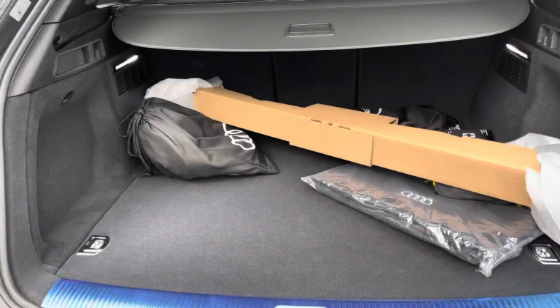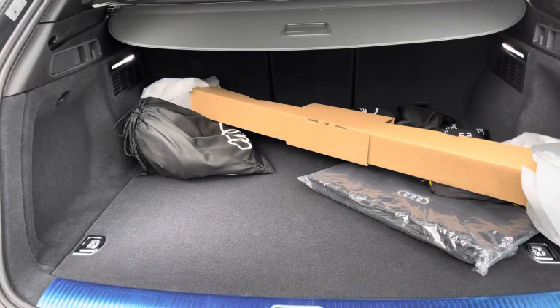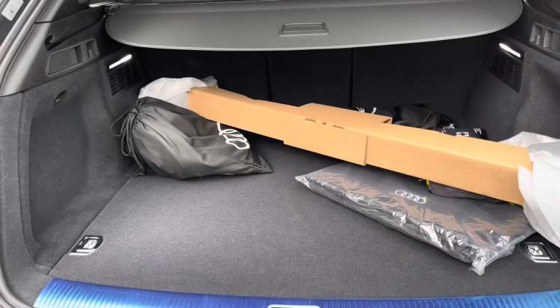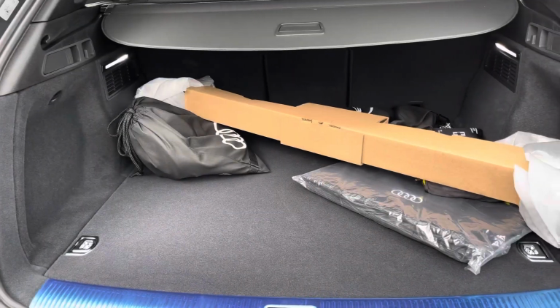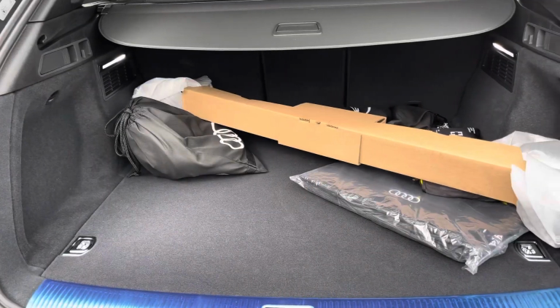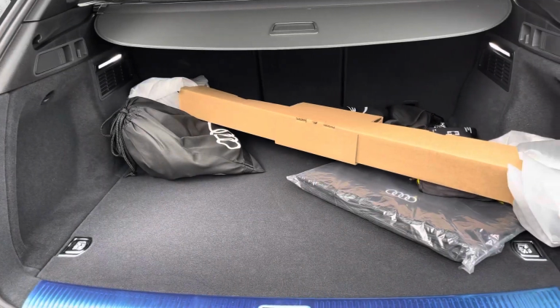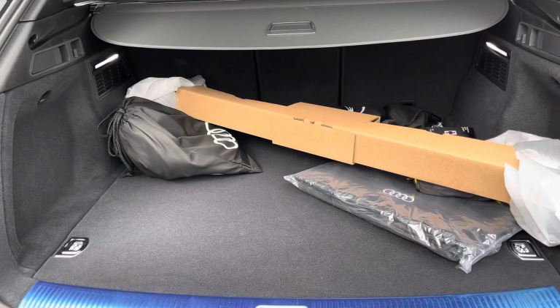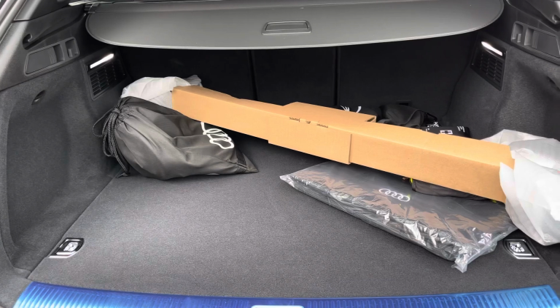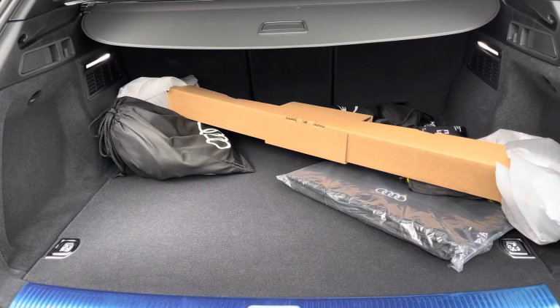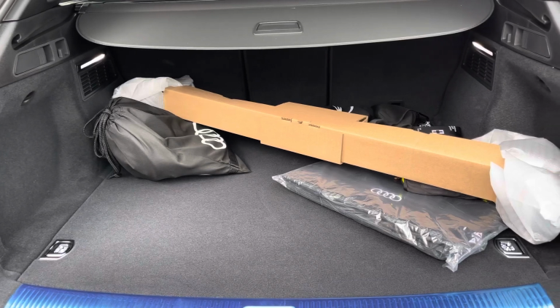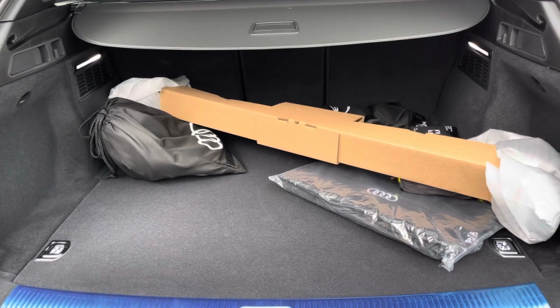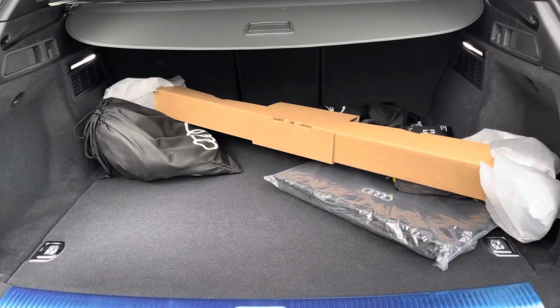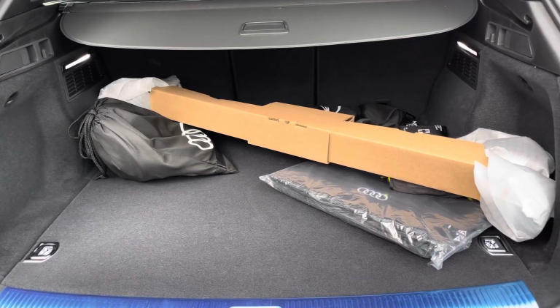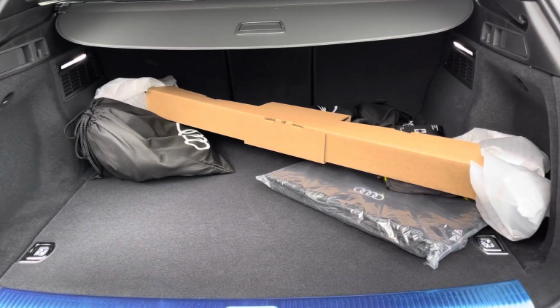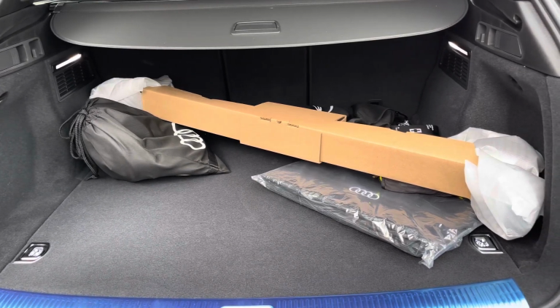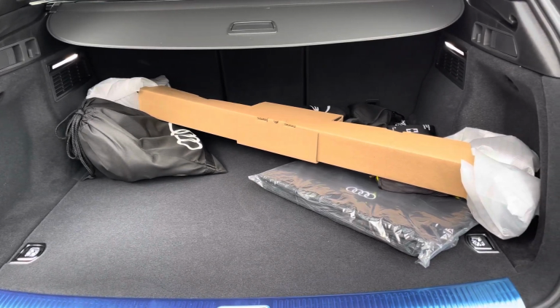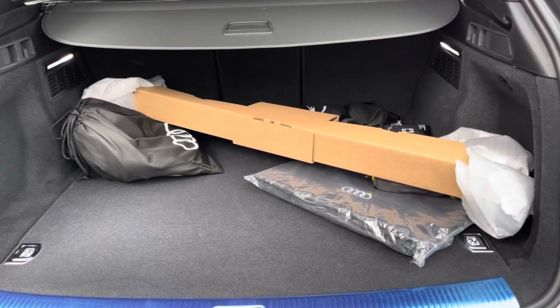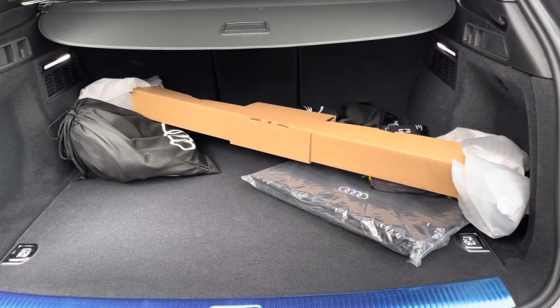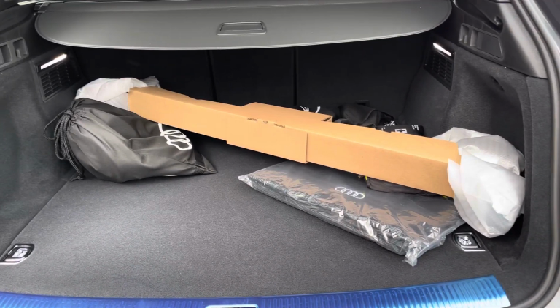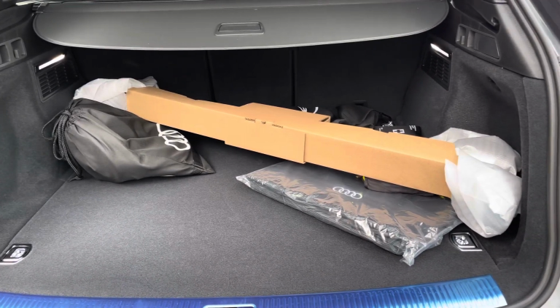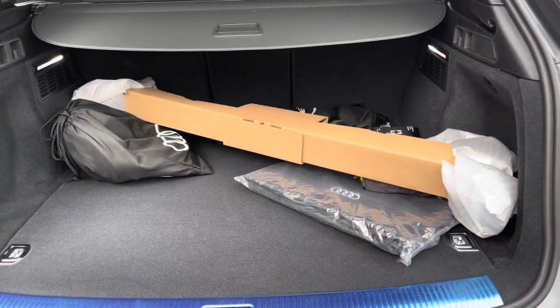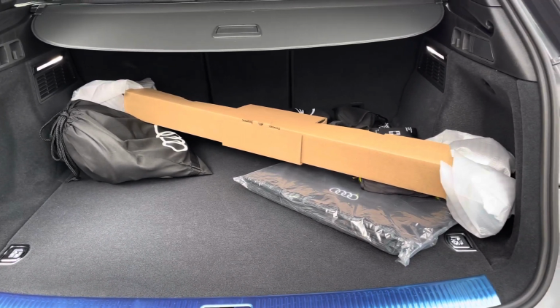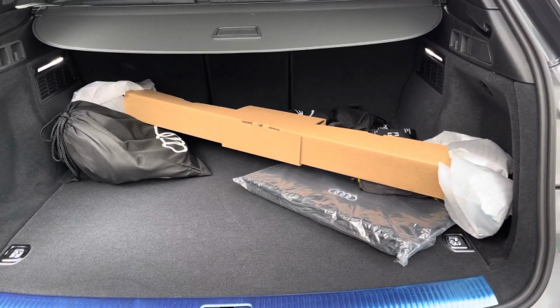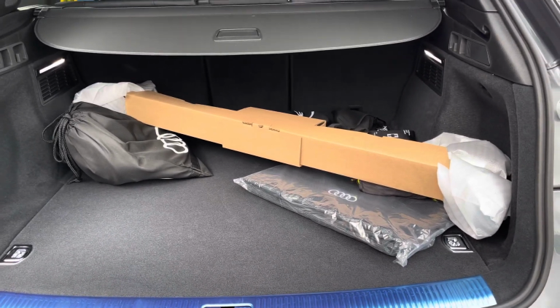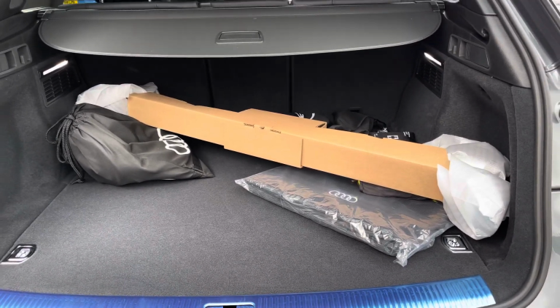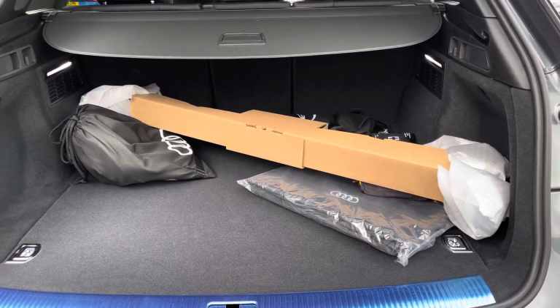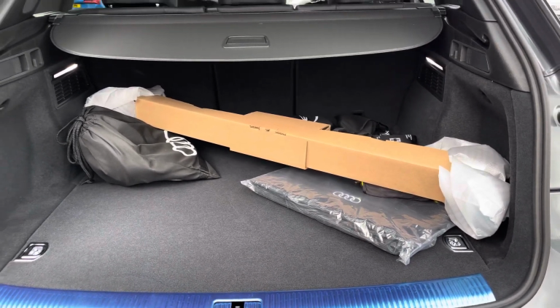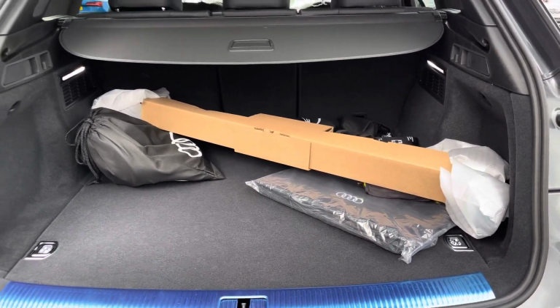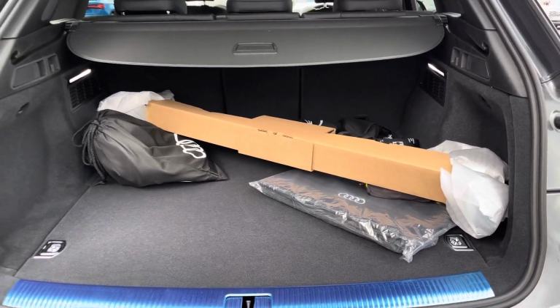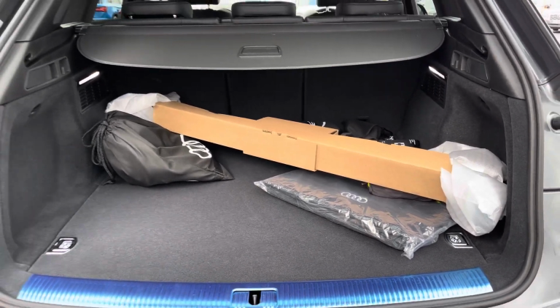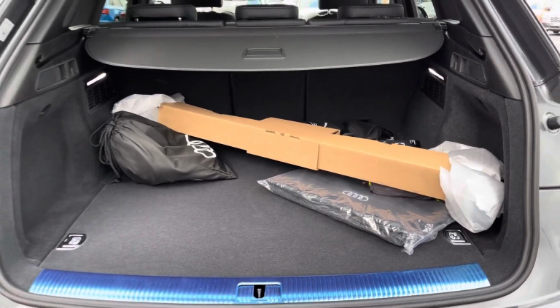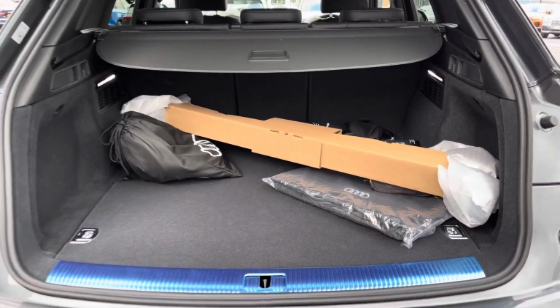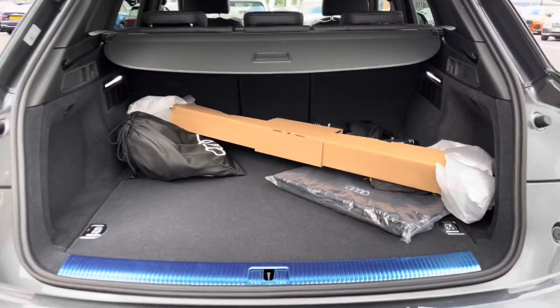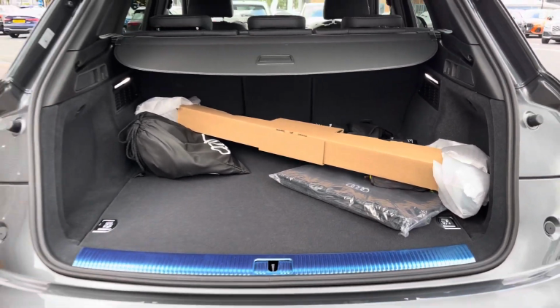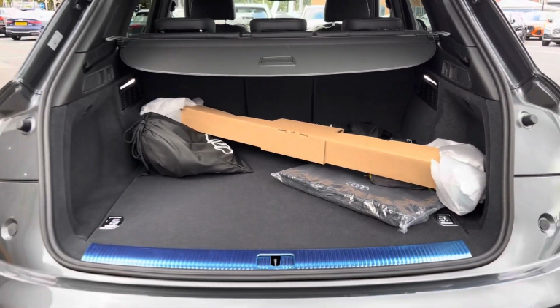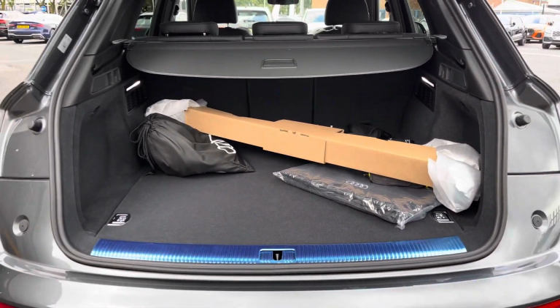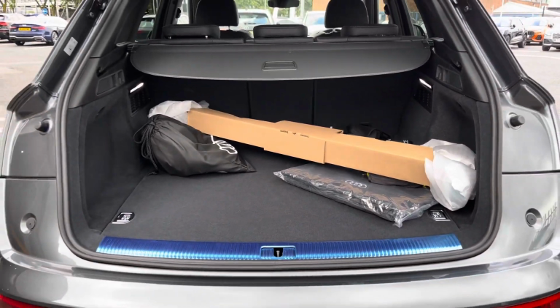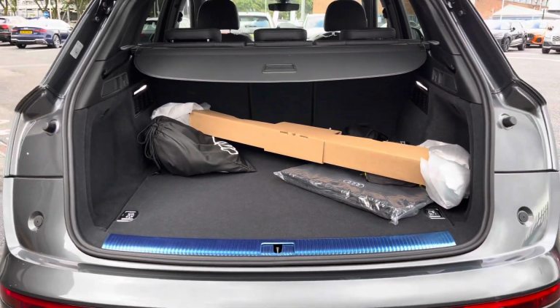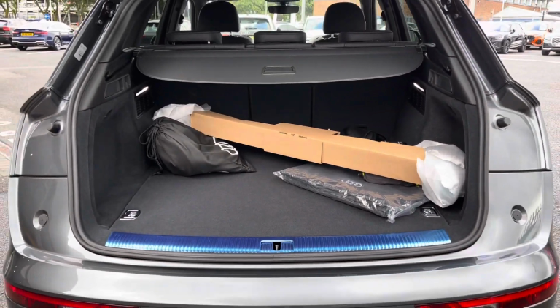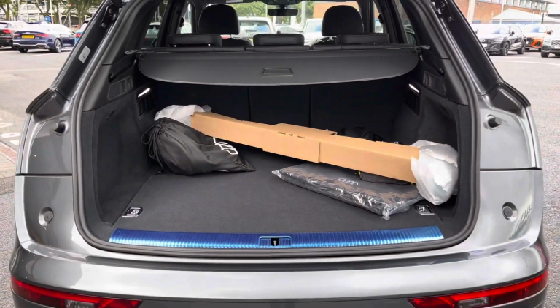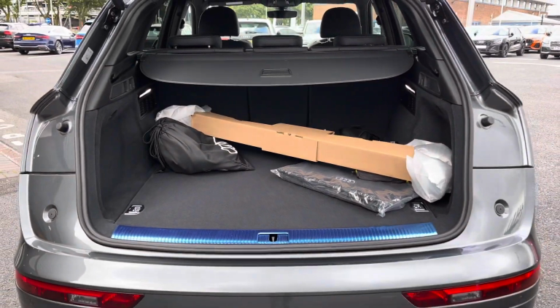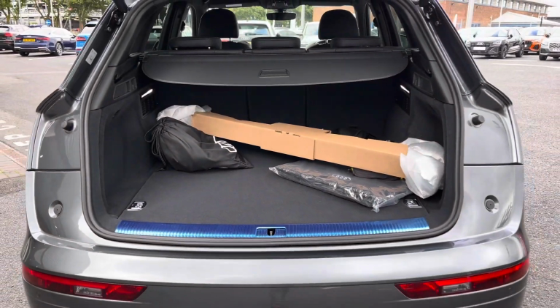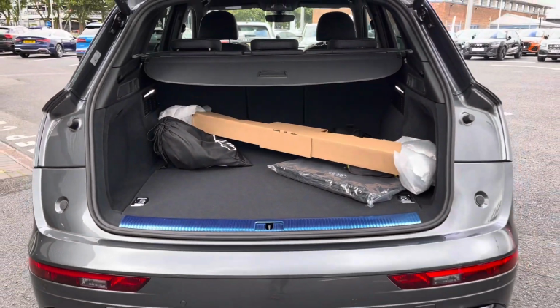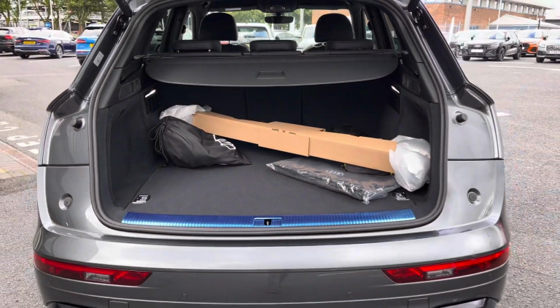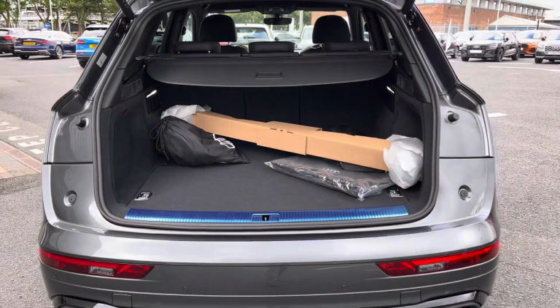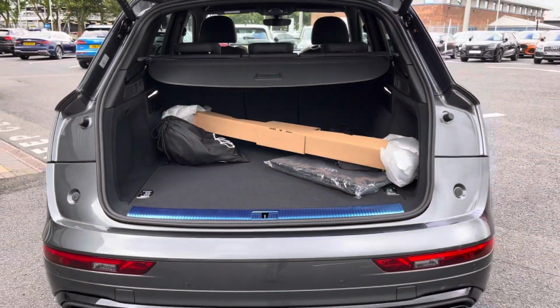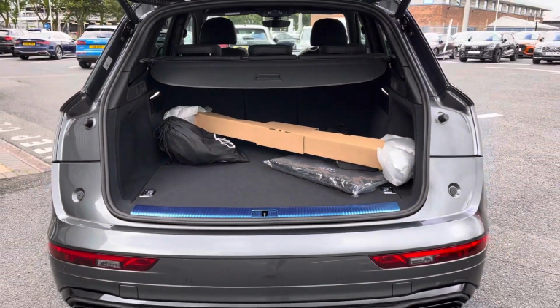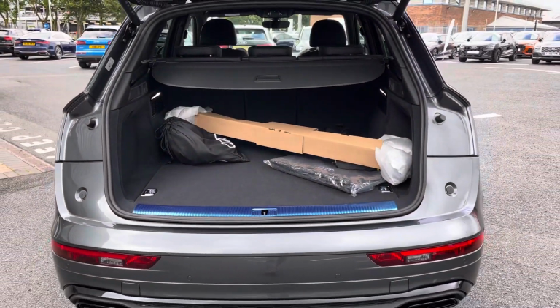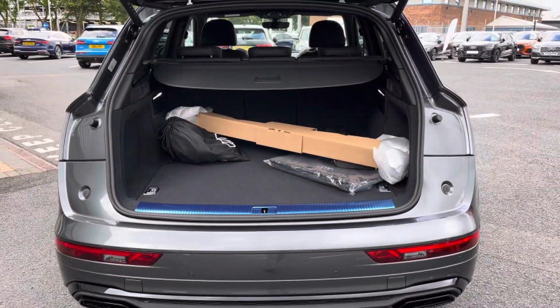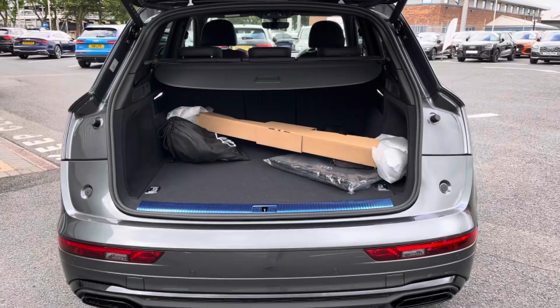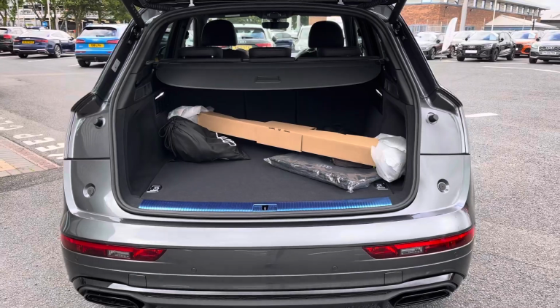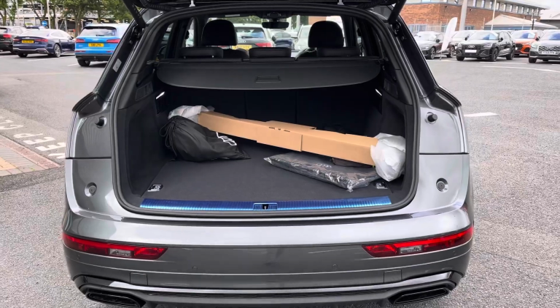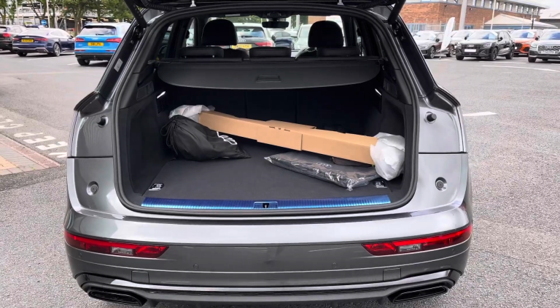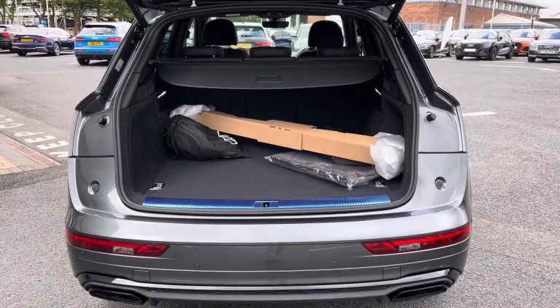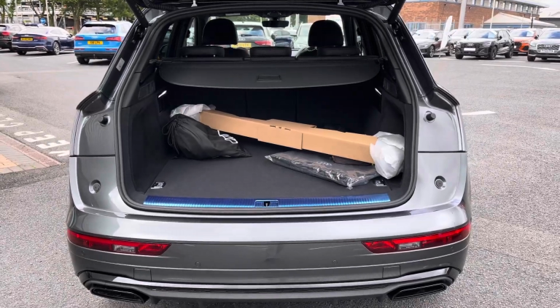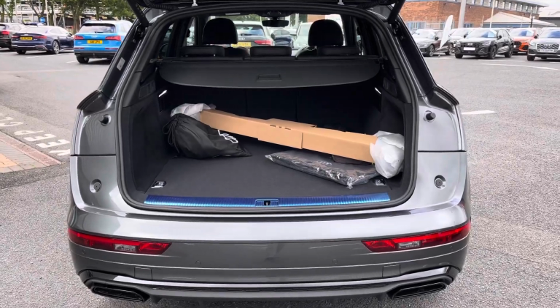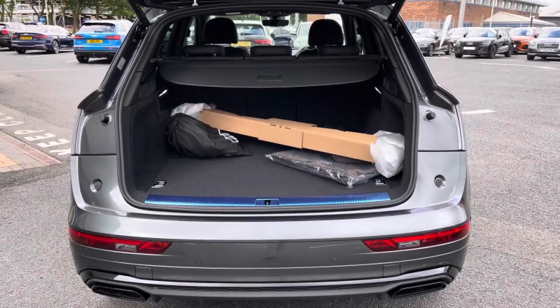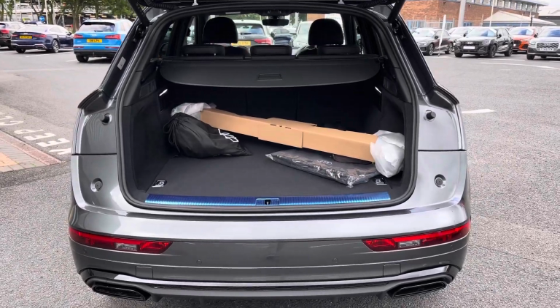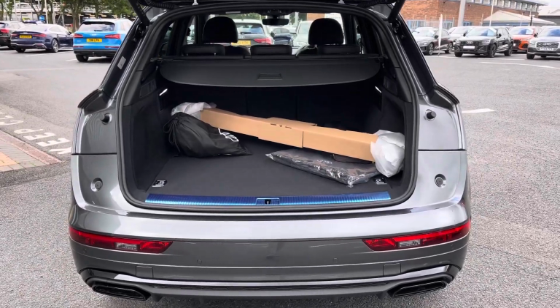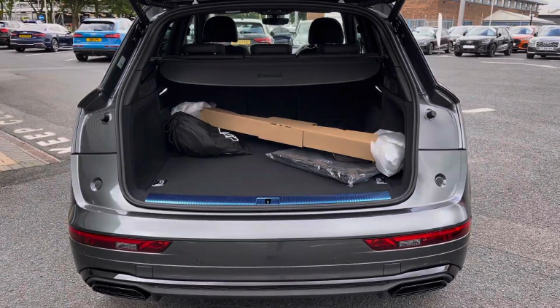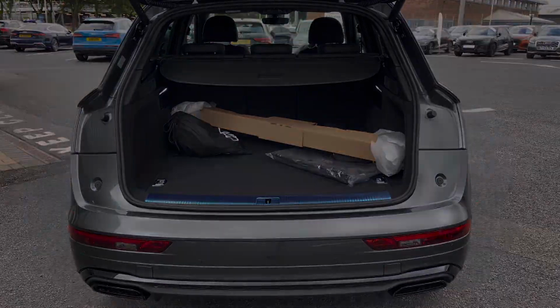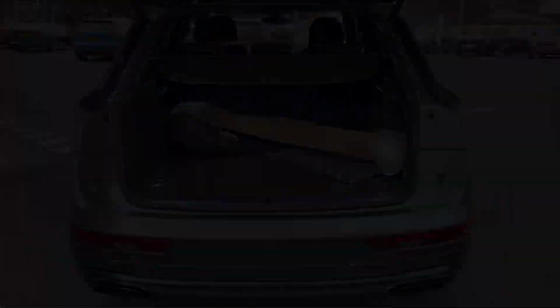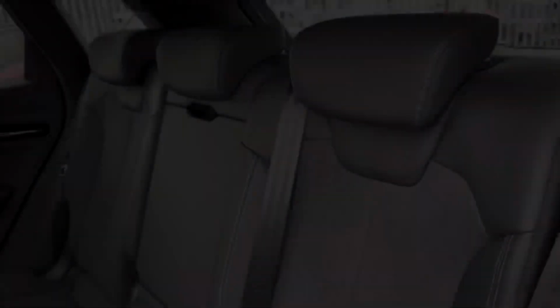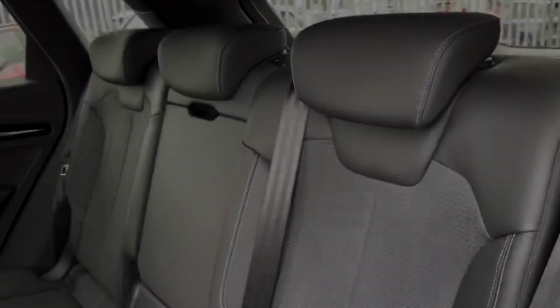Take a look at the boot — it has a capacity of 520 litres. As demonstrated by the roof bars and charging cables that come equipped with this vehicle, it's plenty spacious.